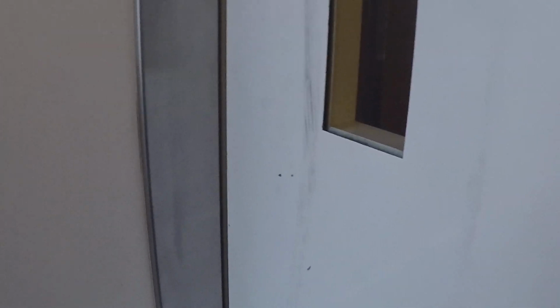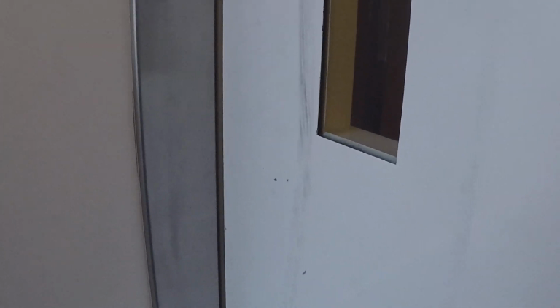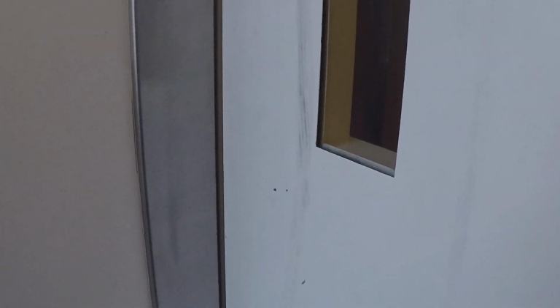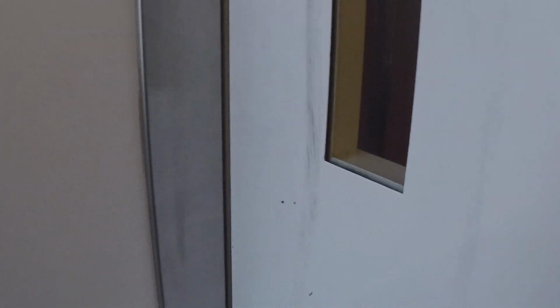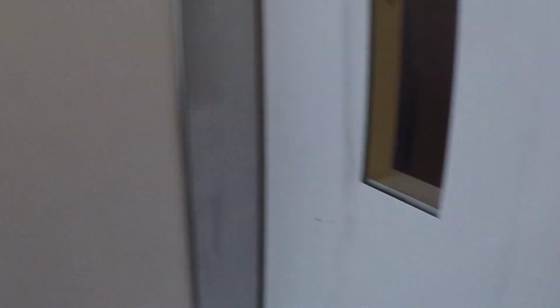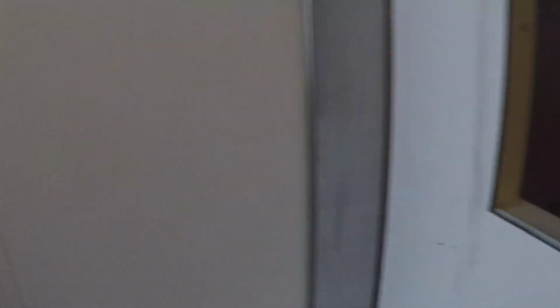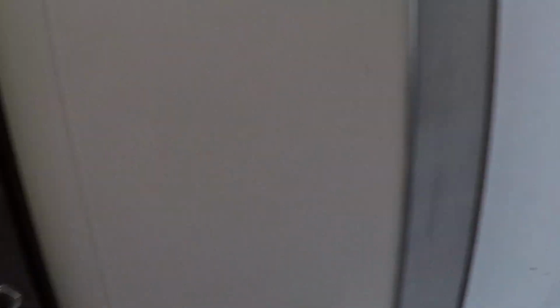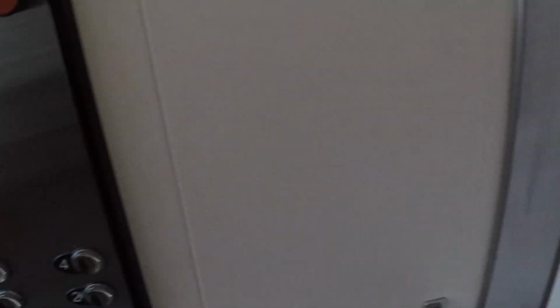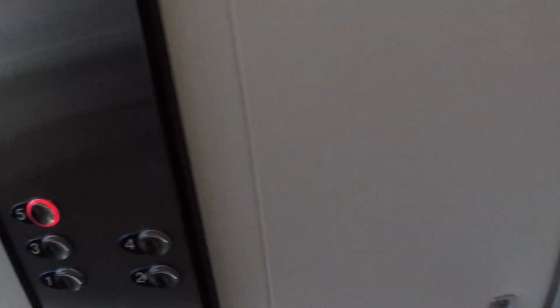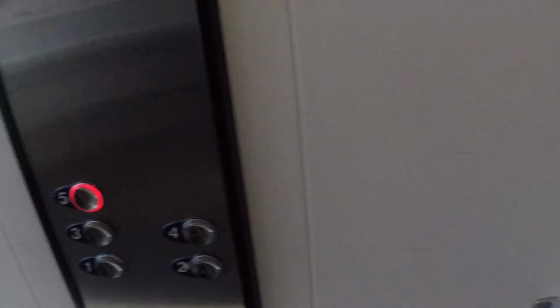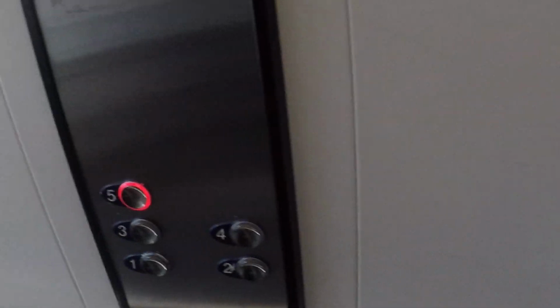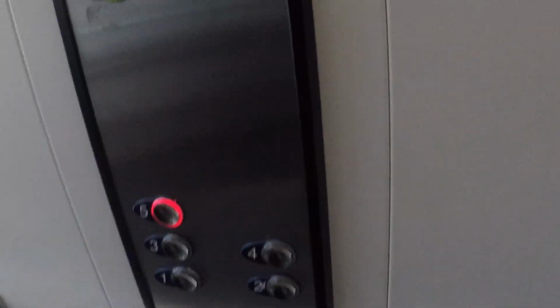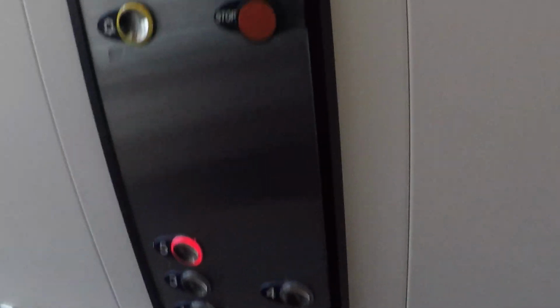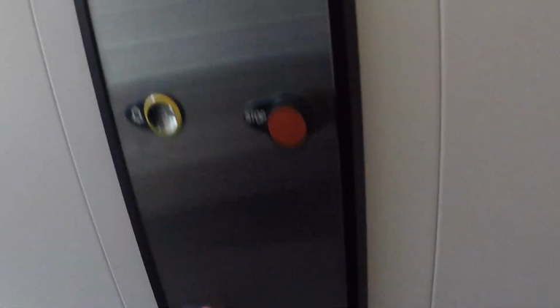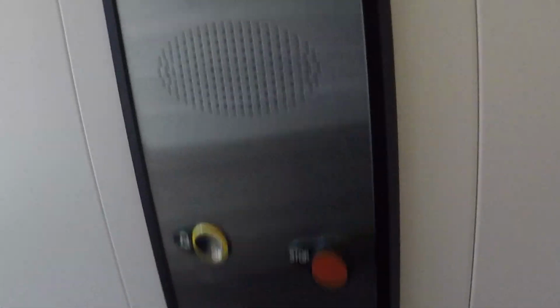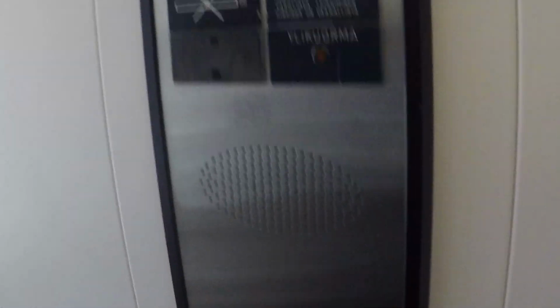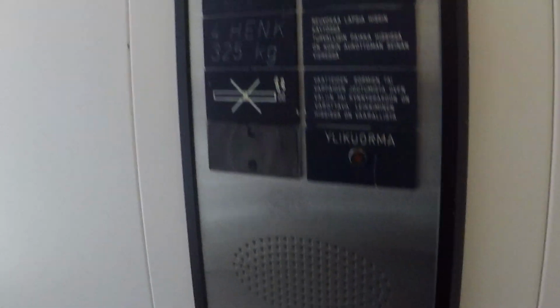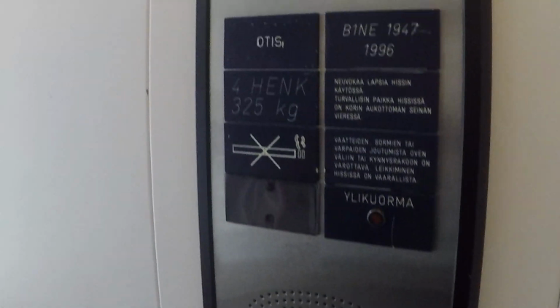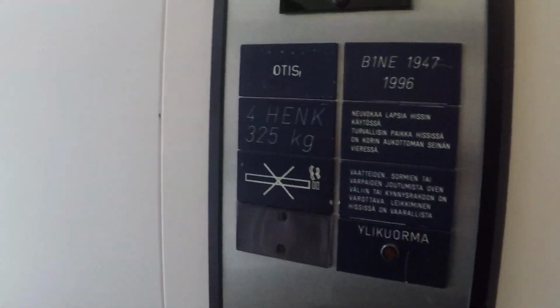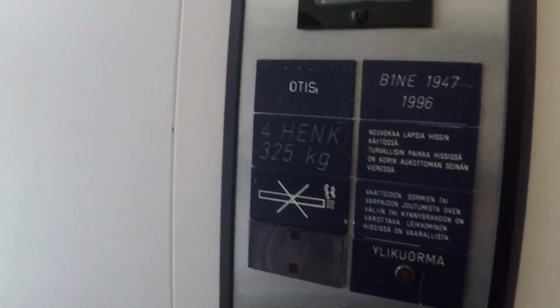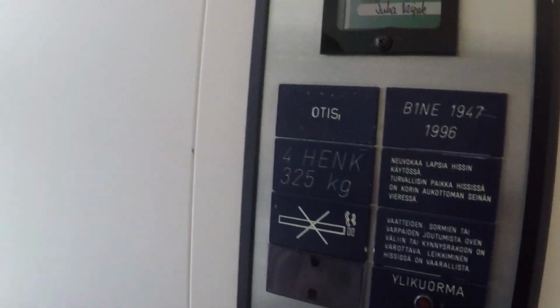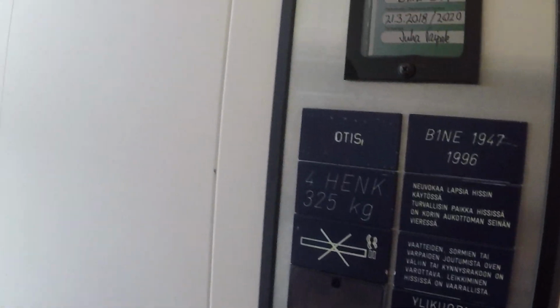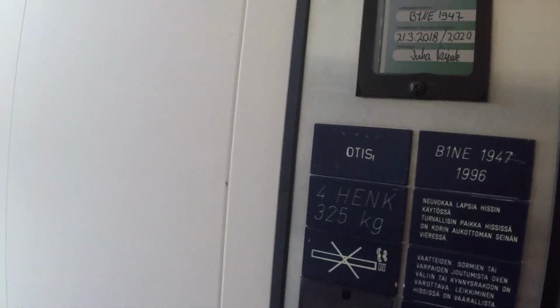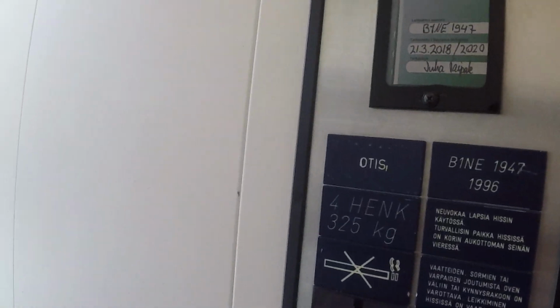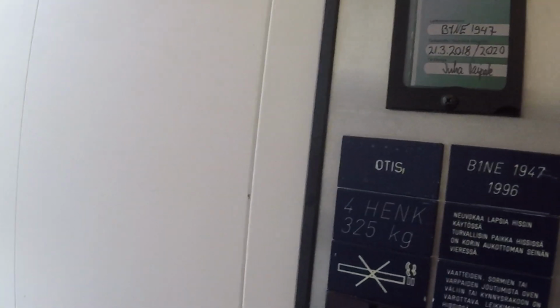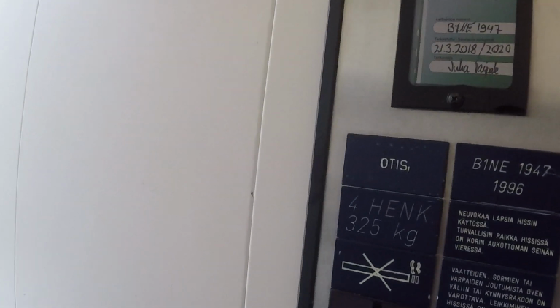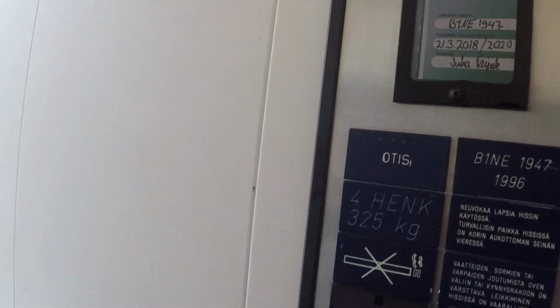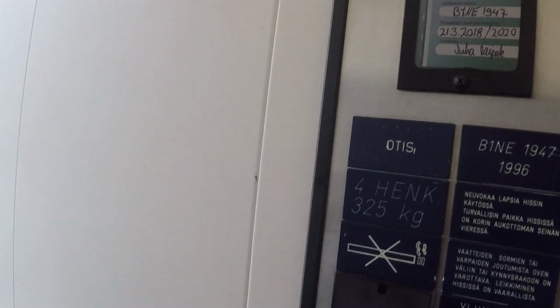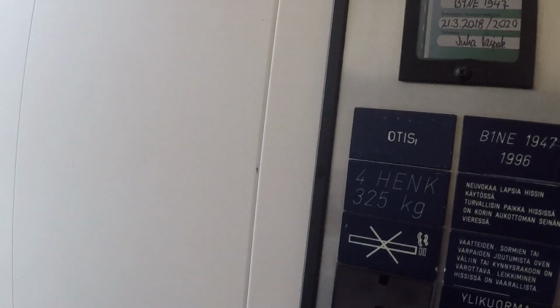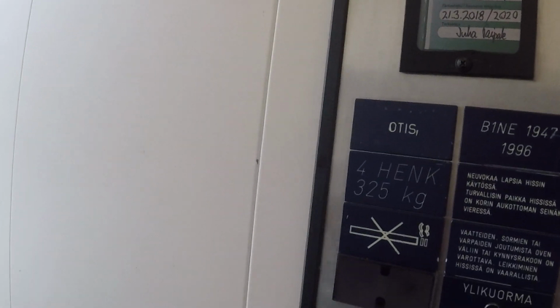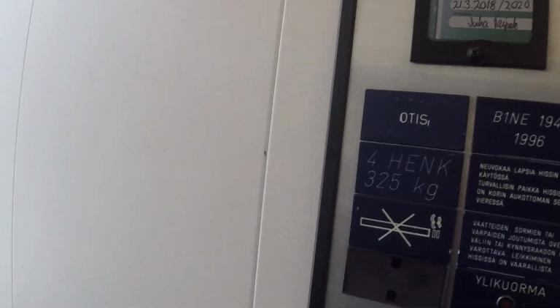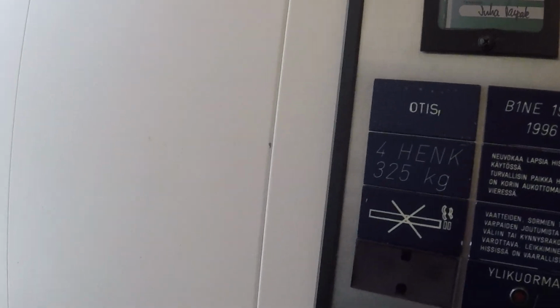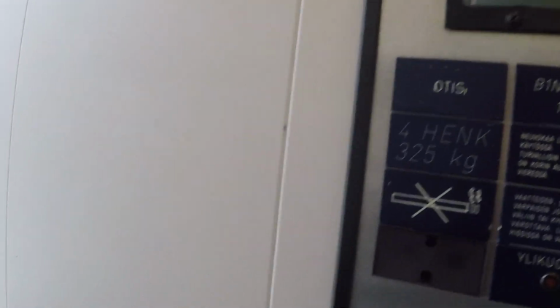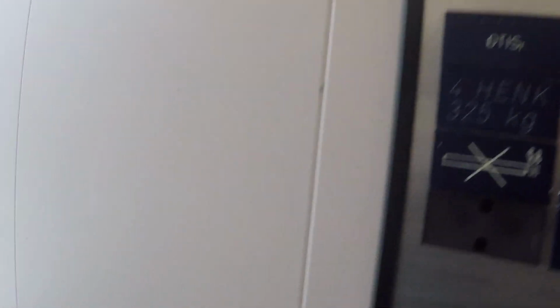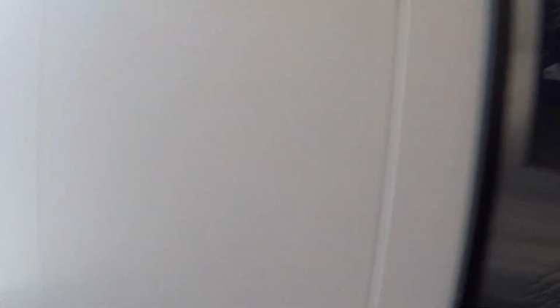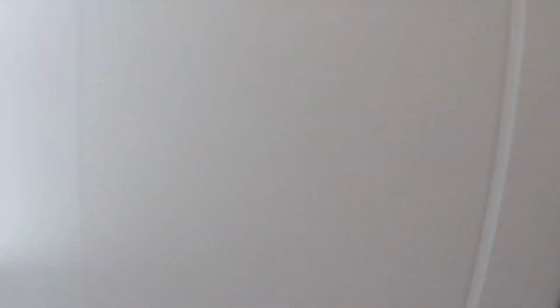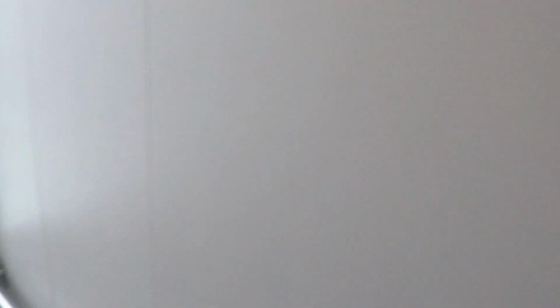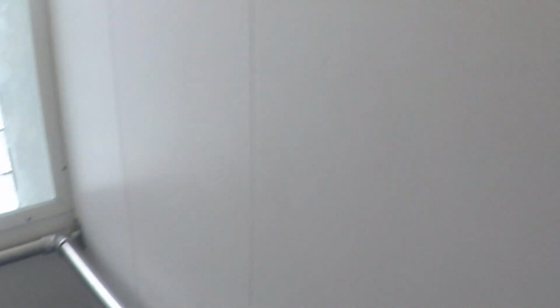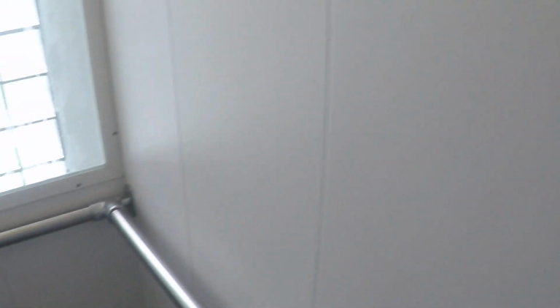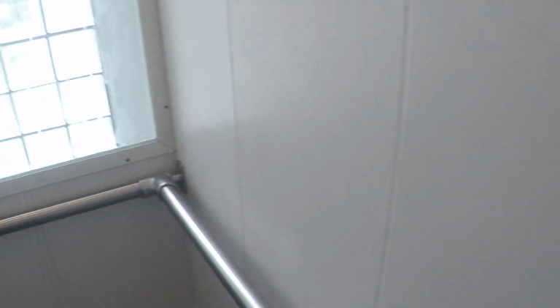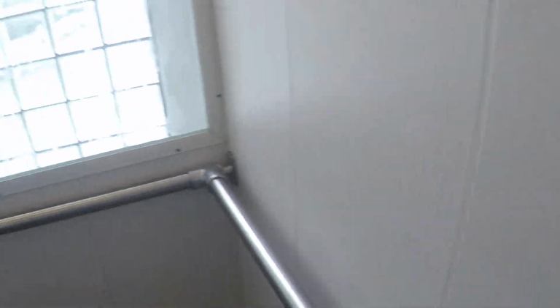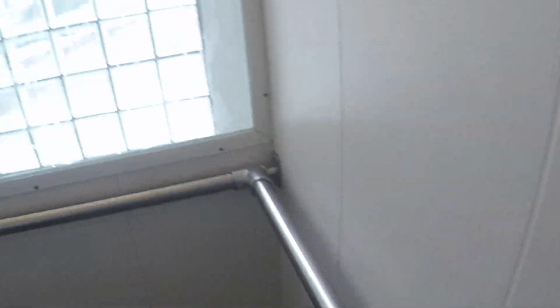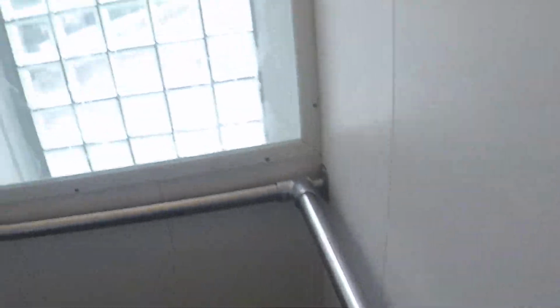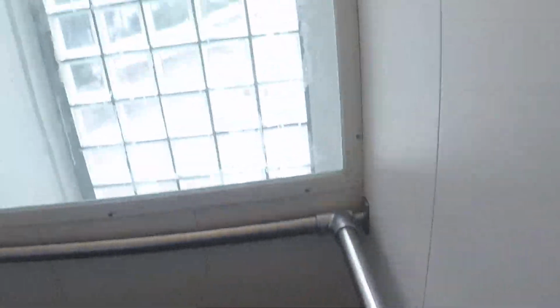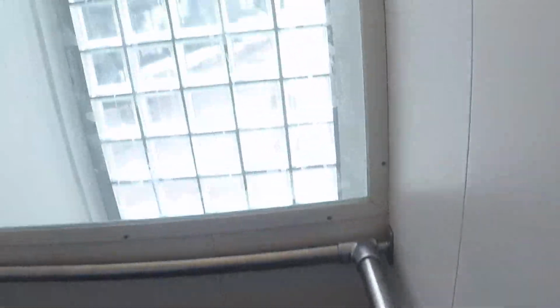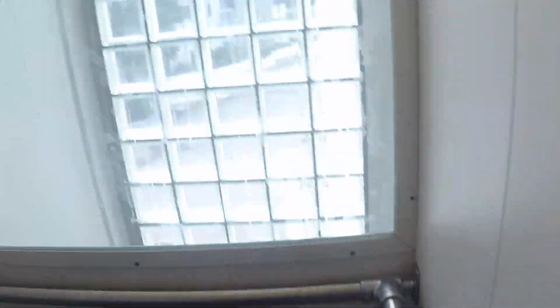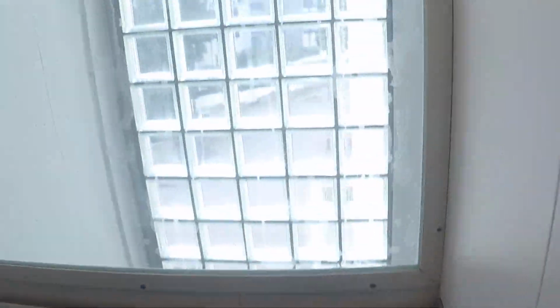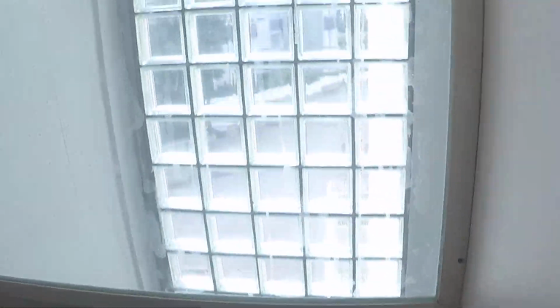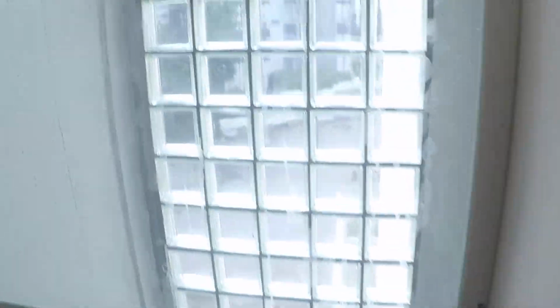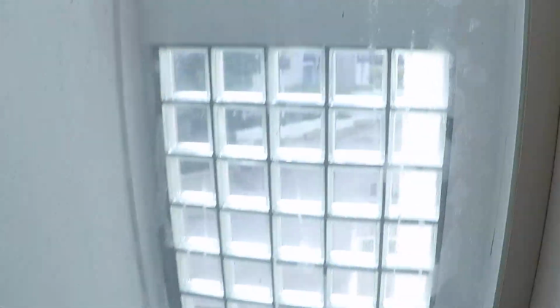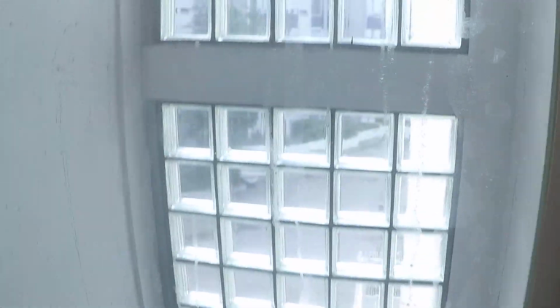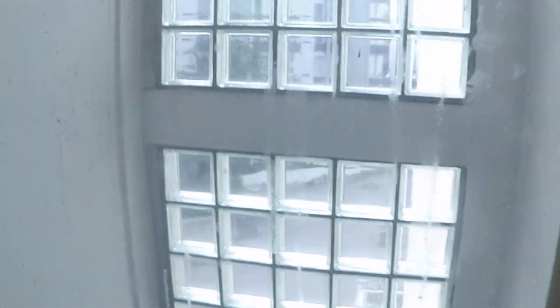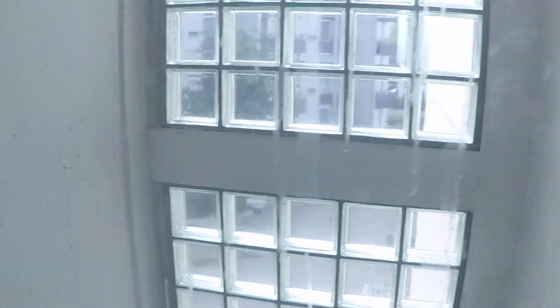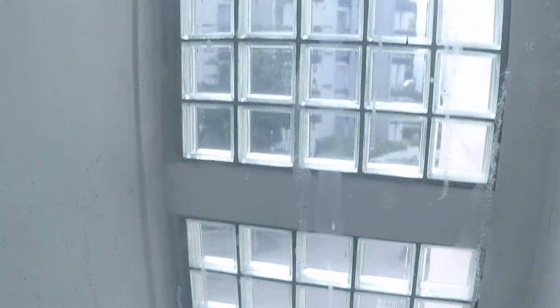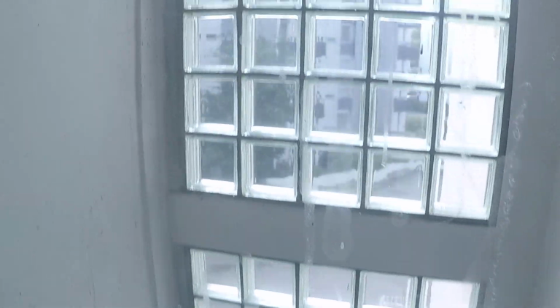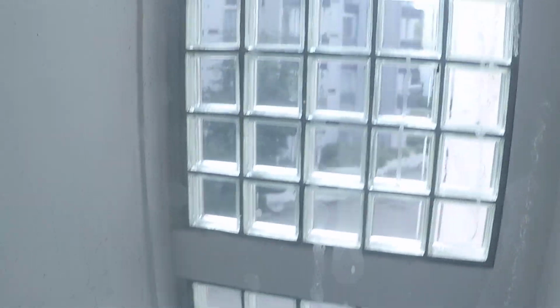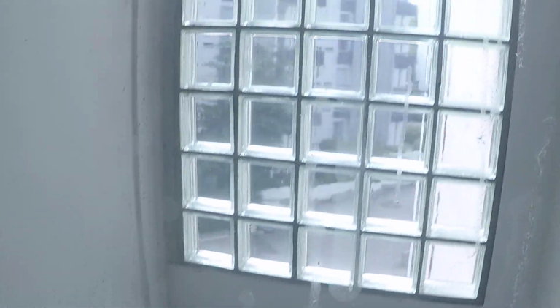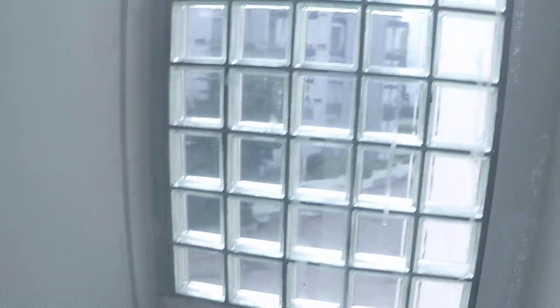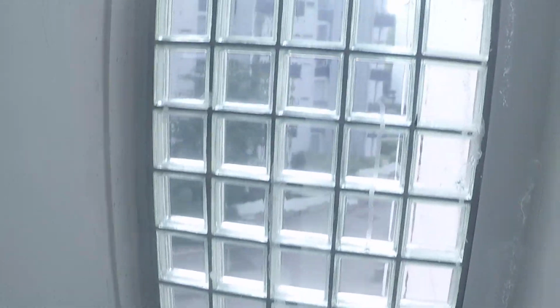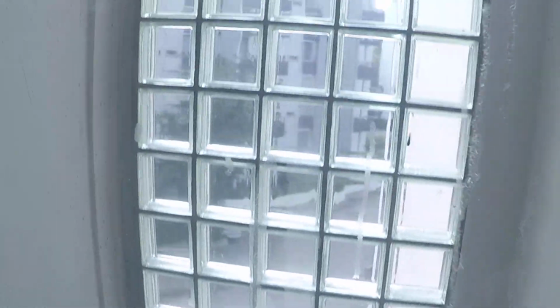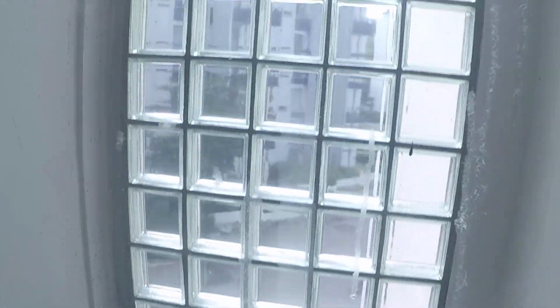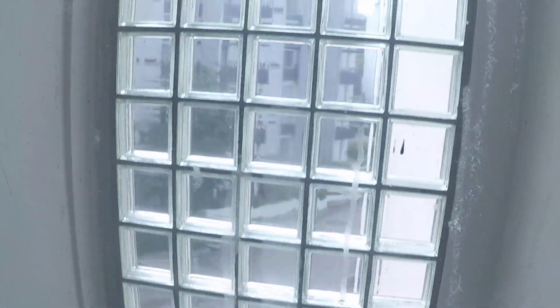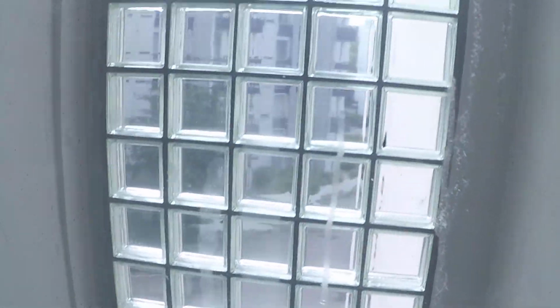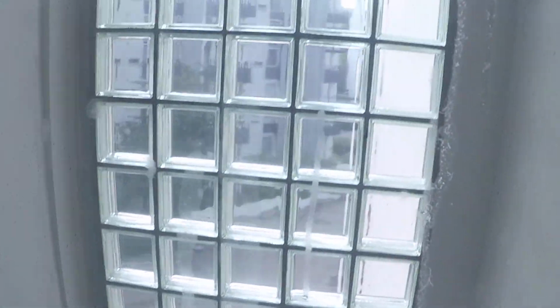In 1986, B1NE 1947. What is on as? Yeah.